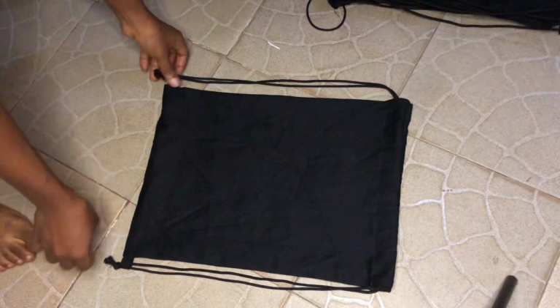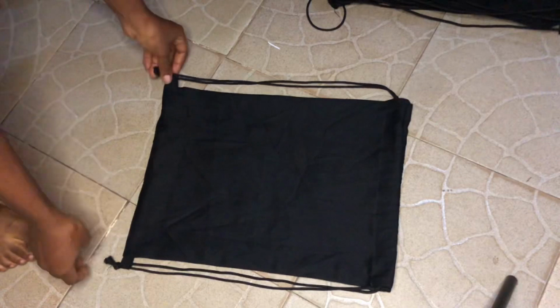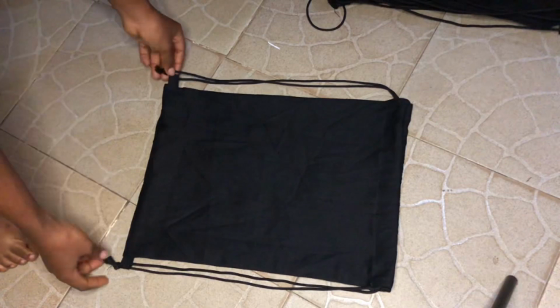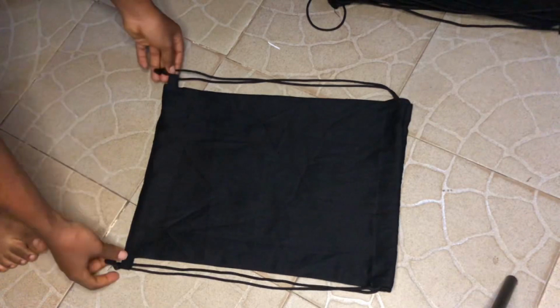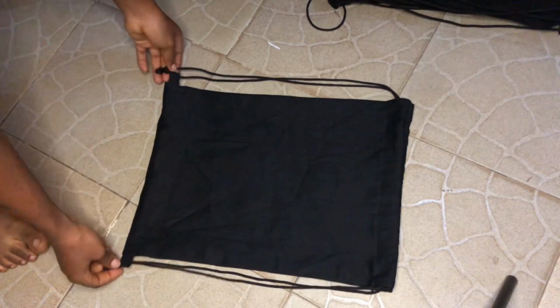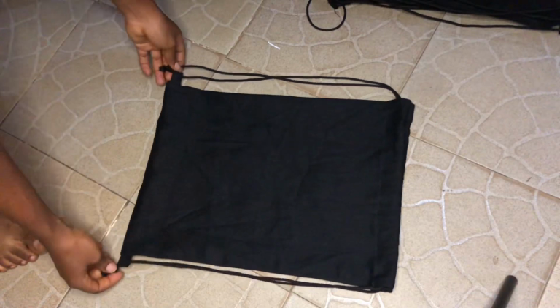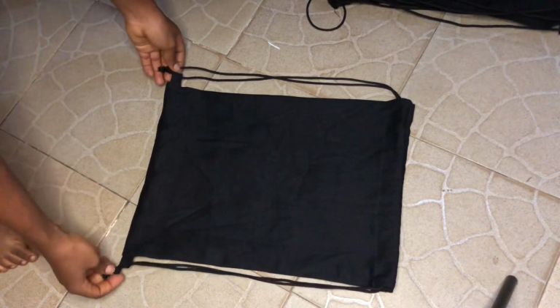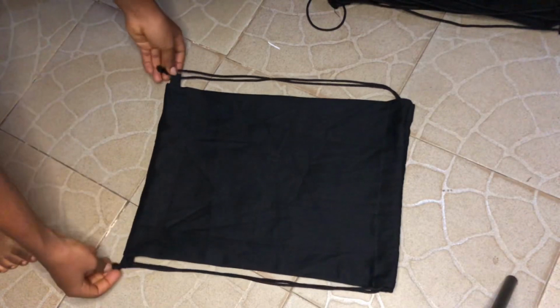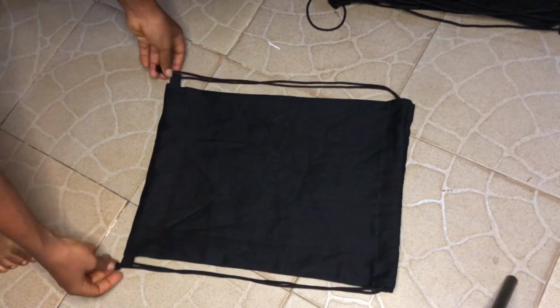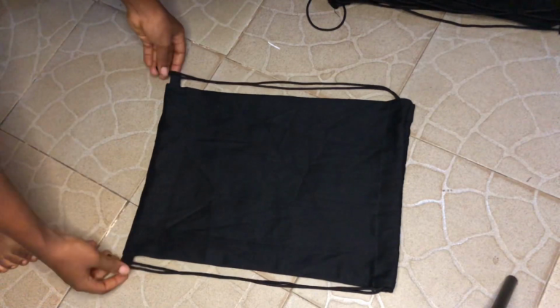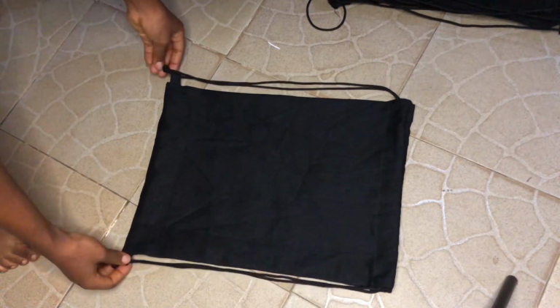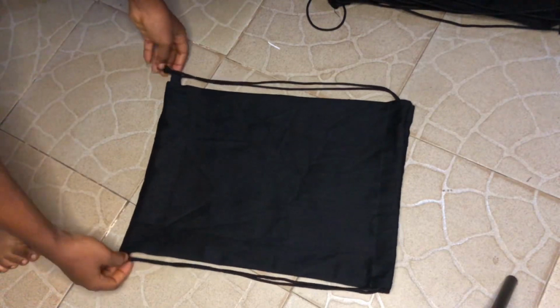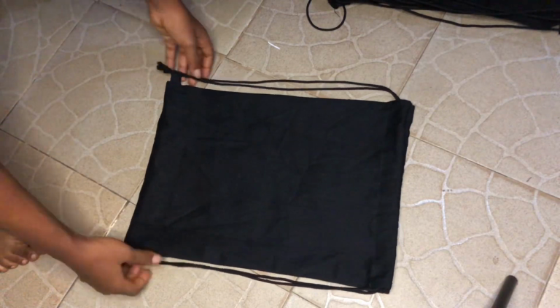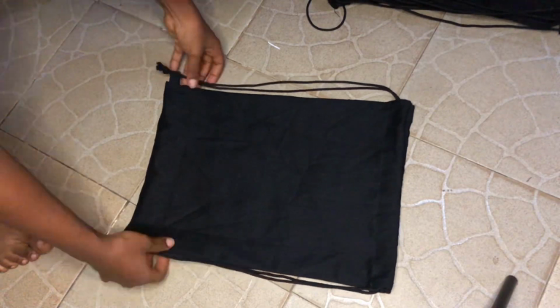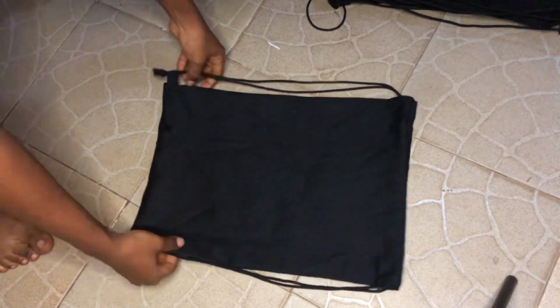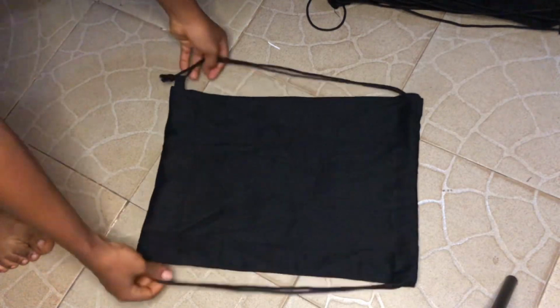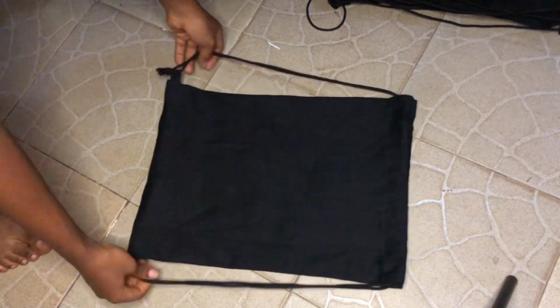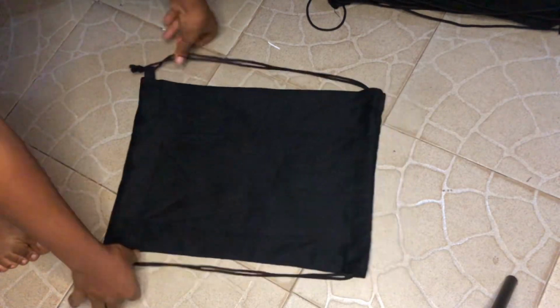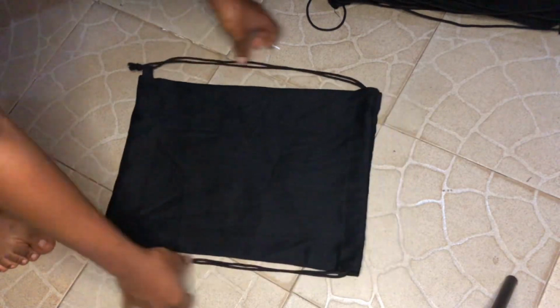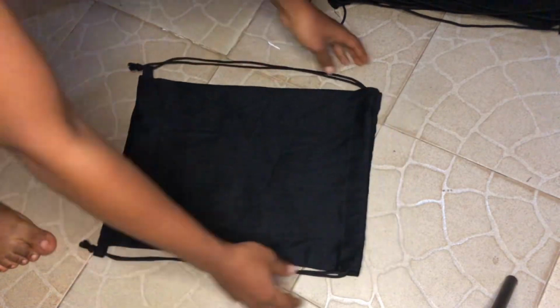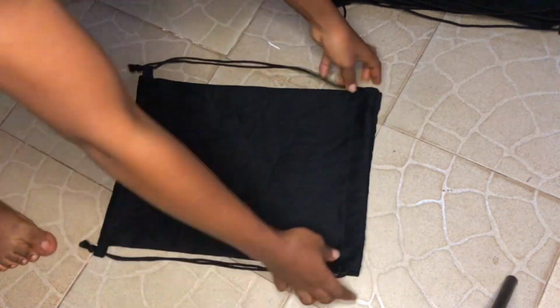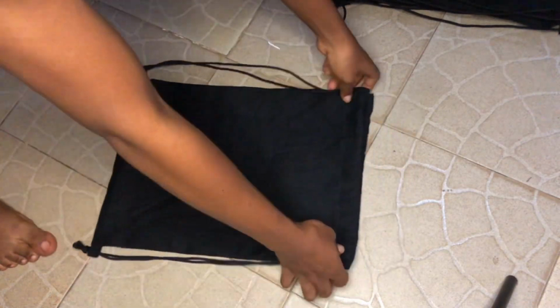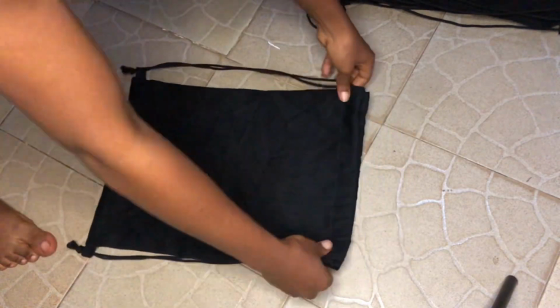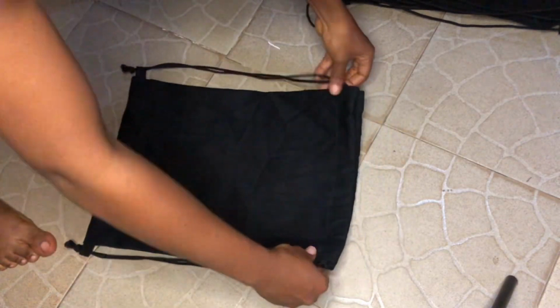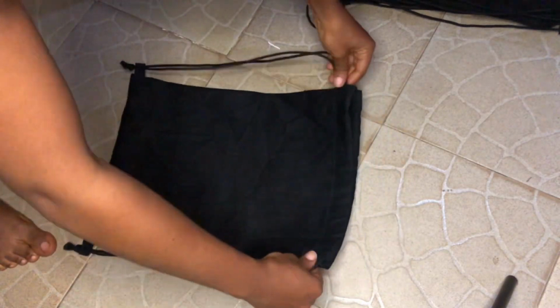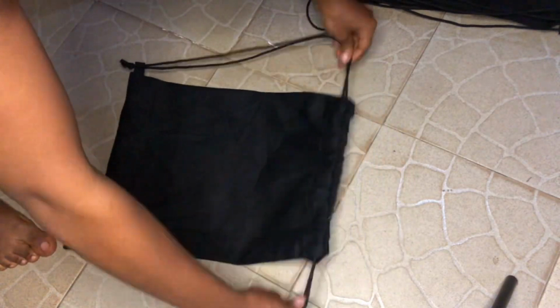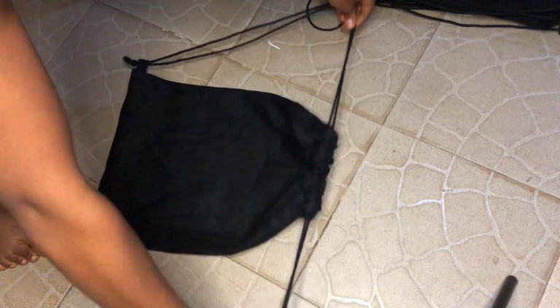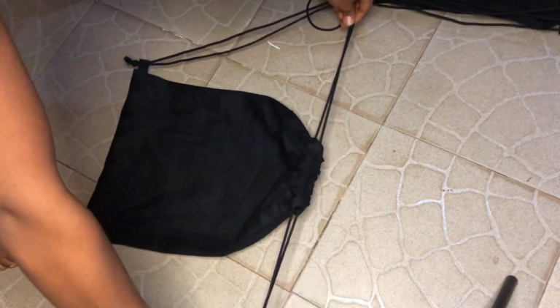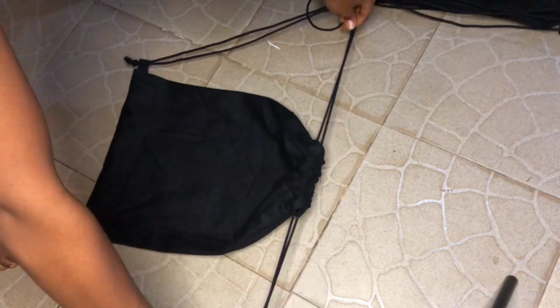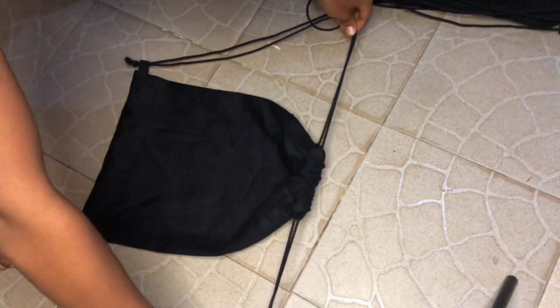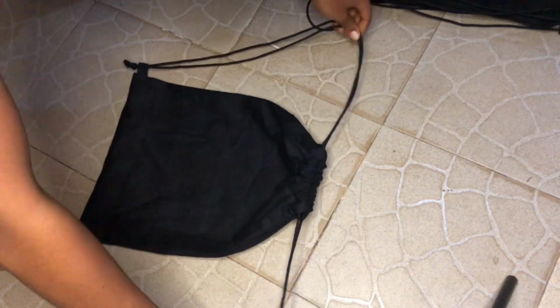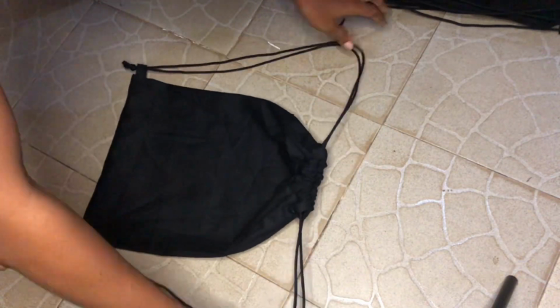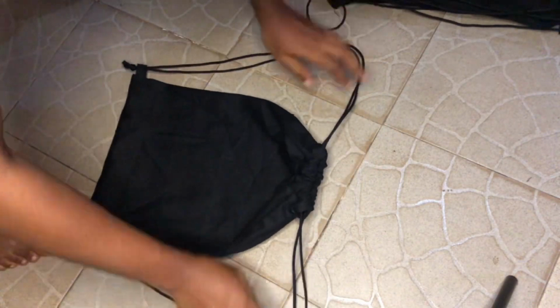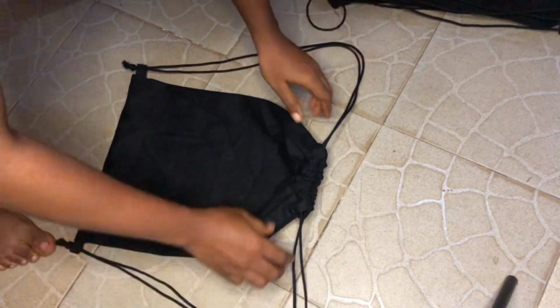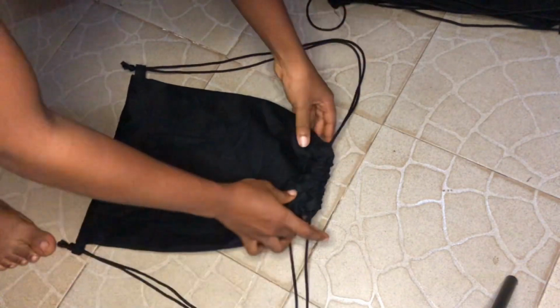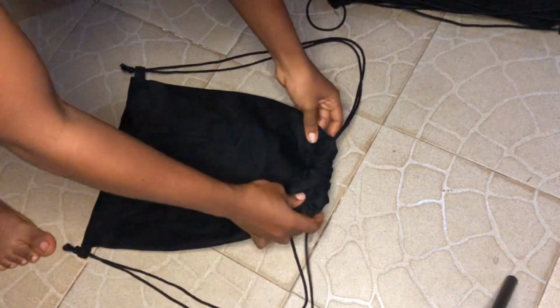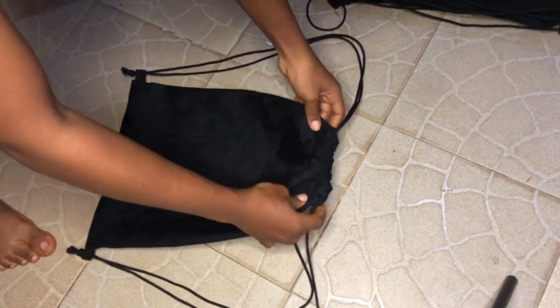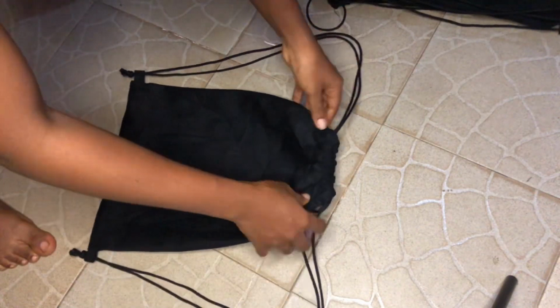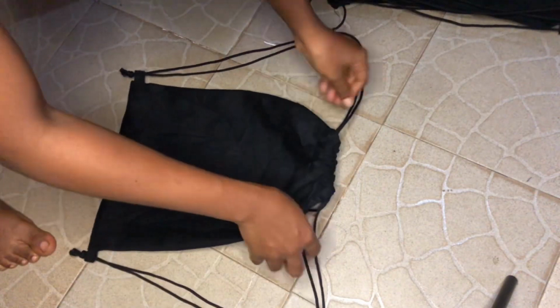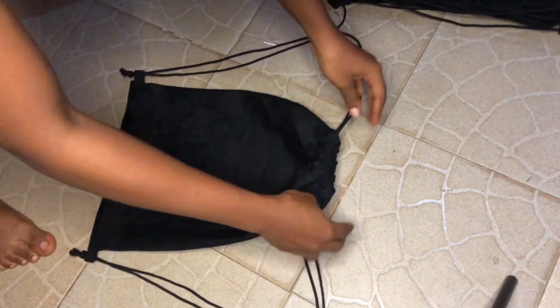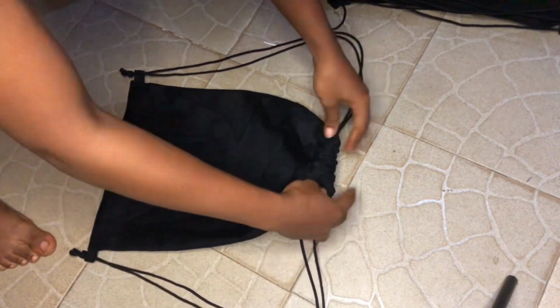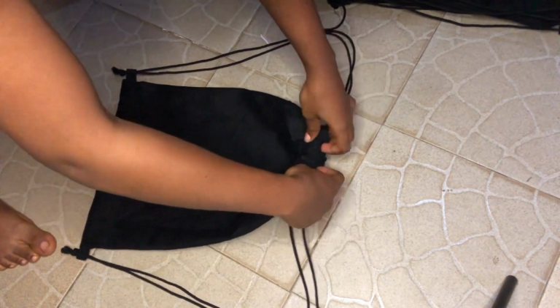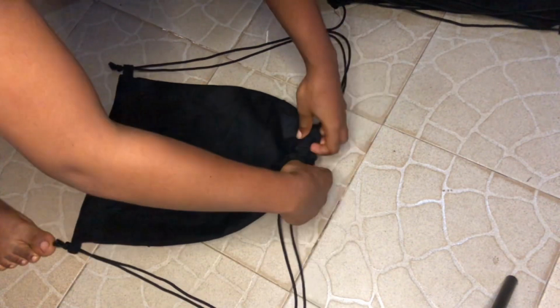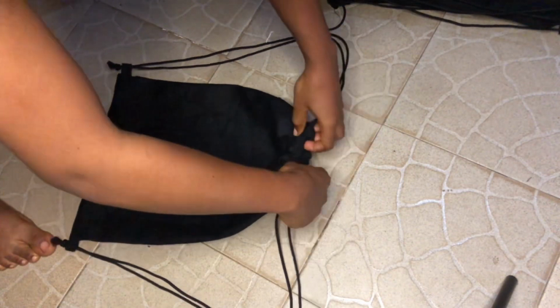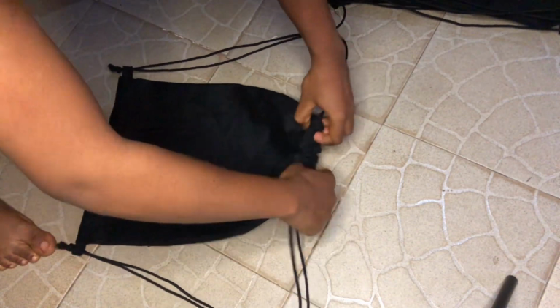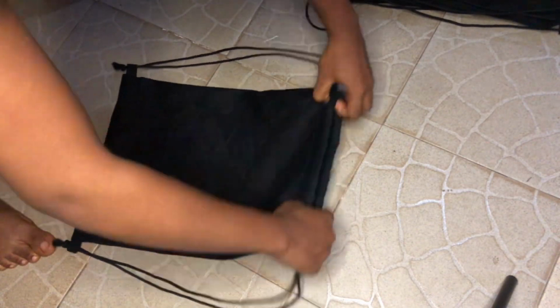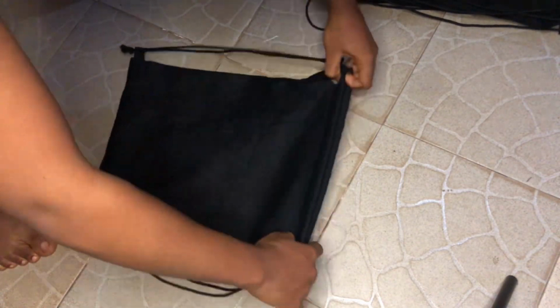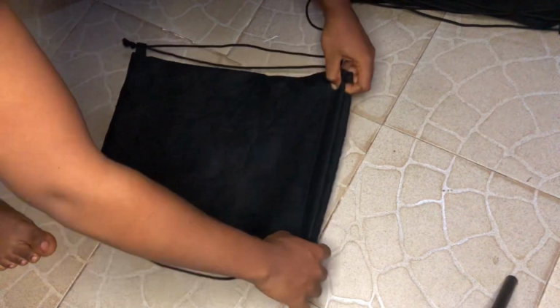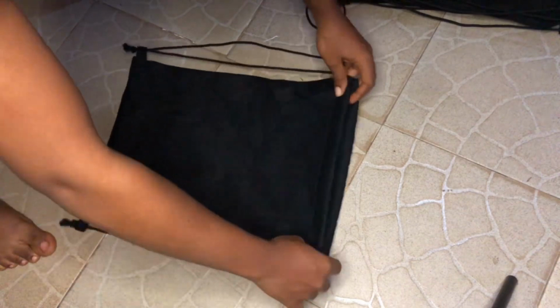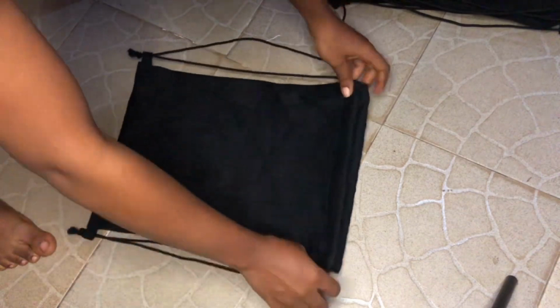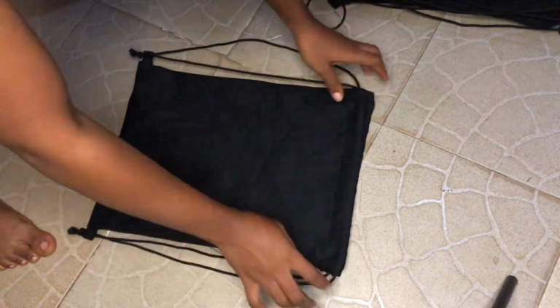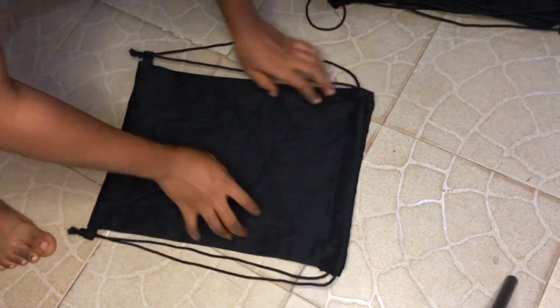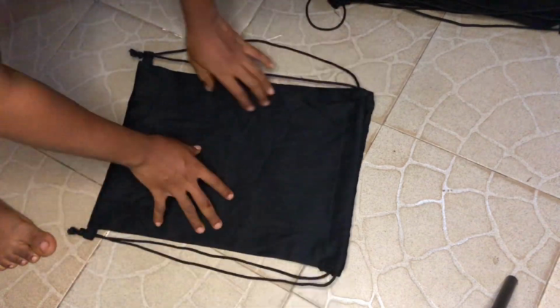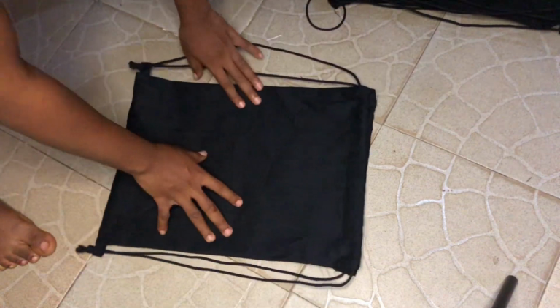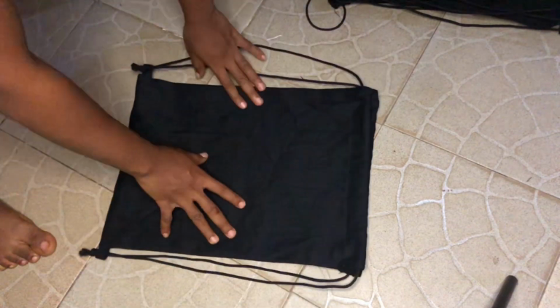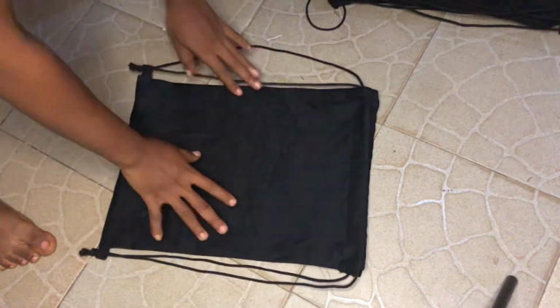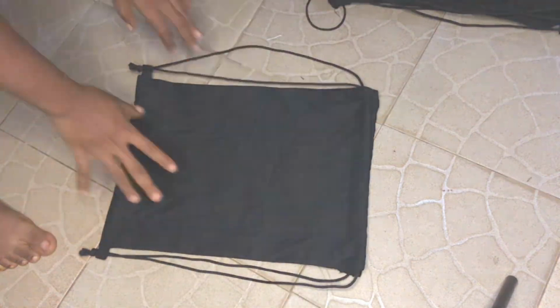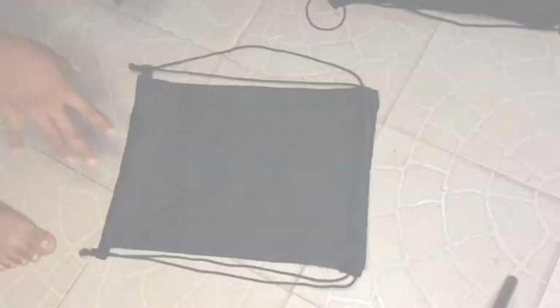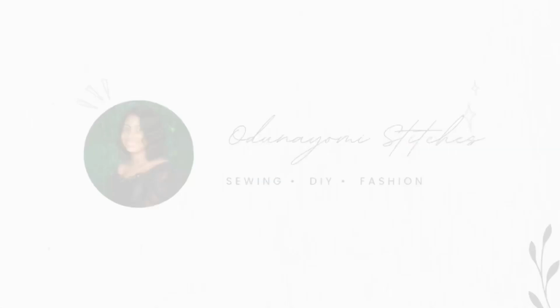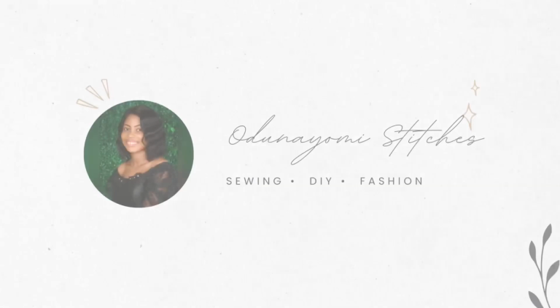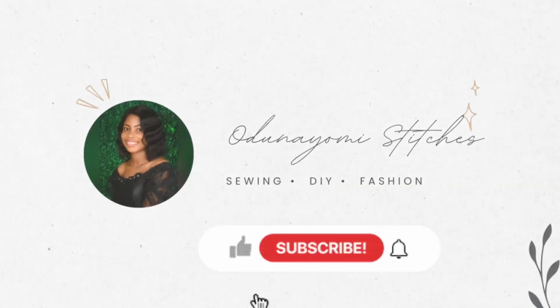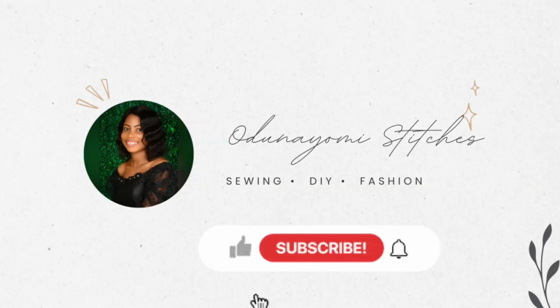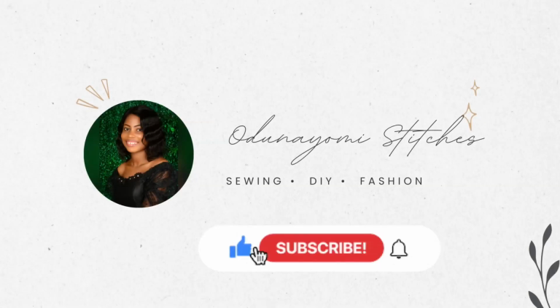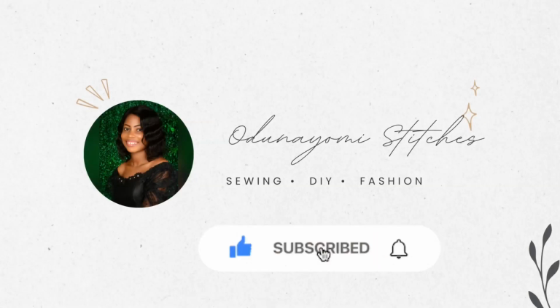Hi guys, welcome back to my YouTube channel. In today's video I'll be teaching you how to make this beautiful knapsack. If this is something you're interested in, keep watching.